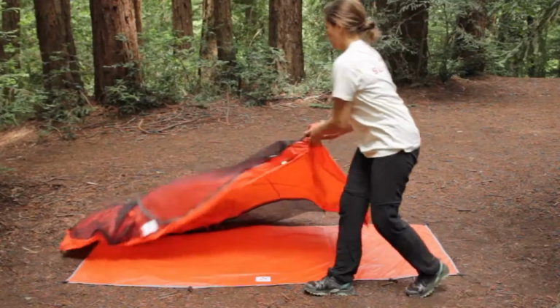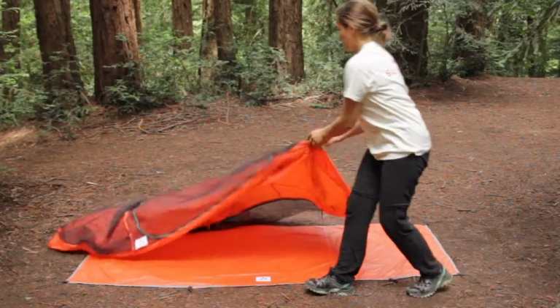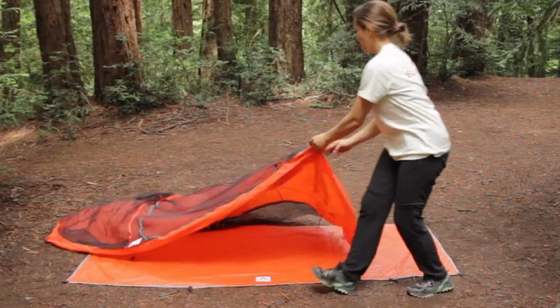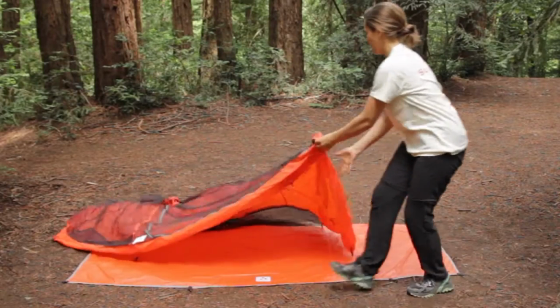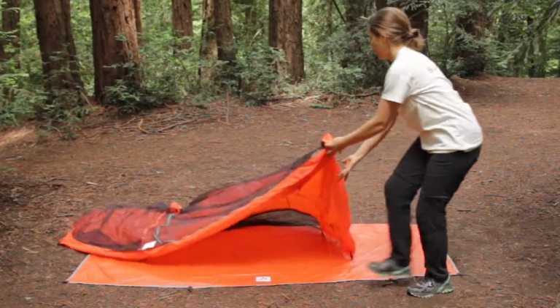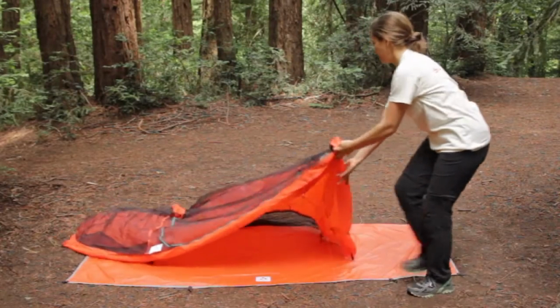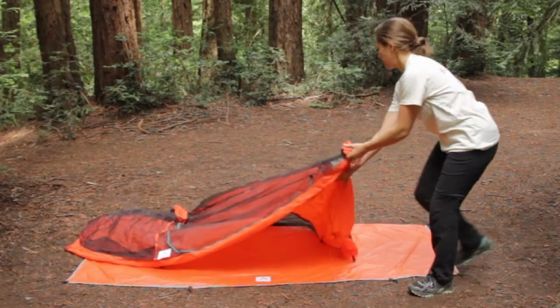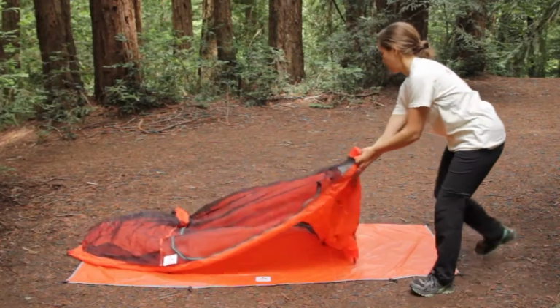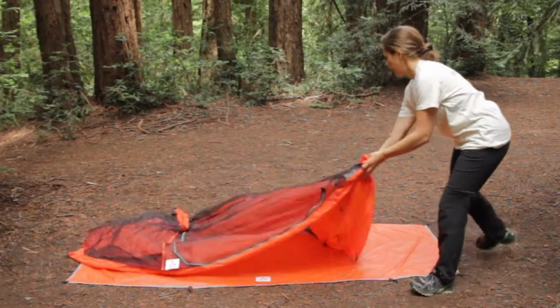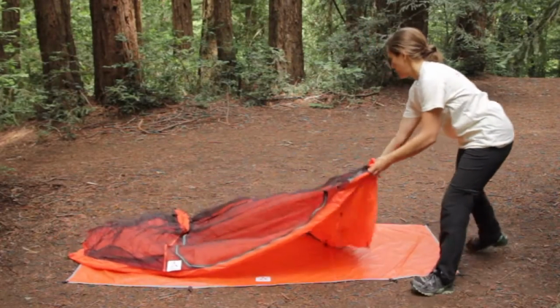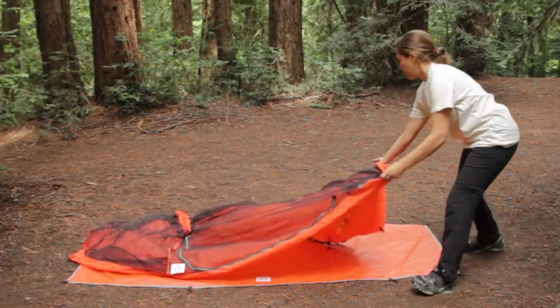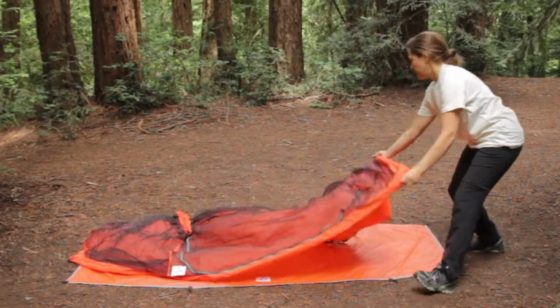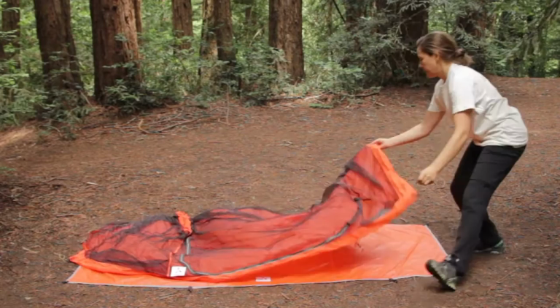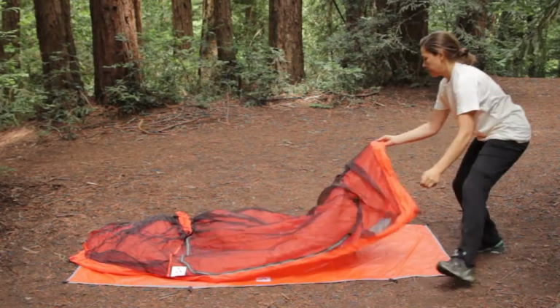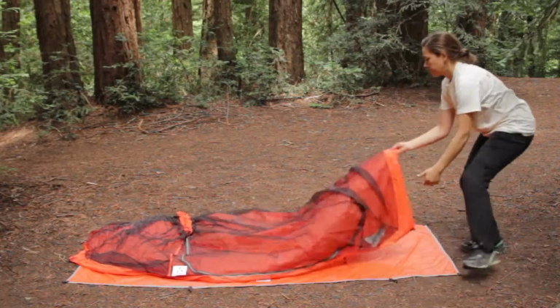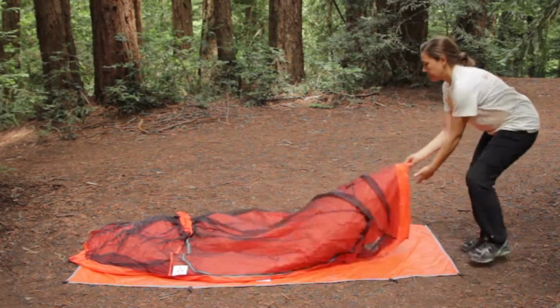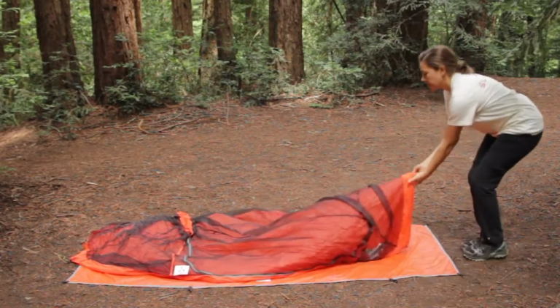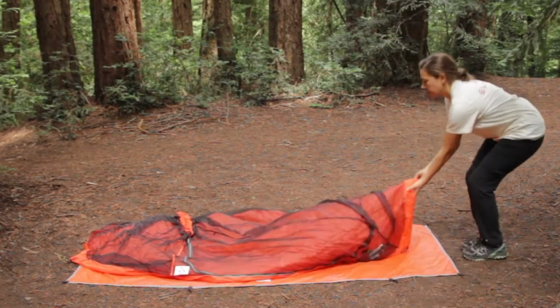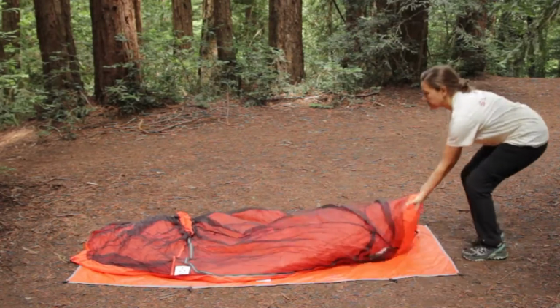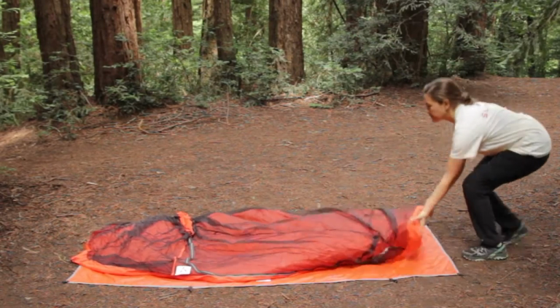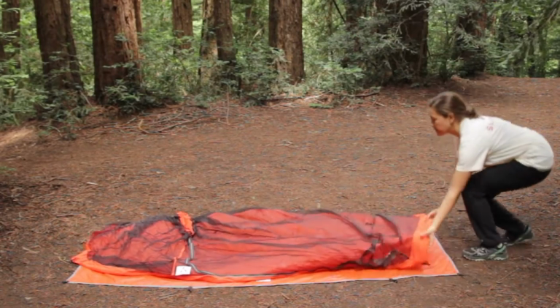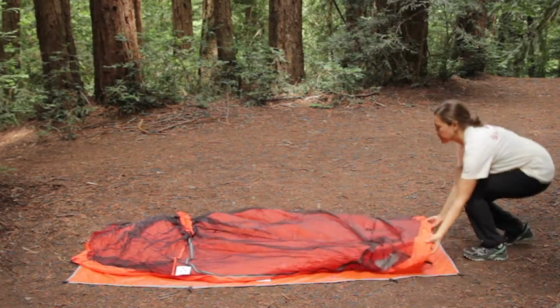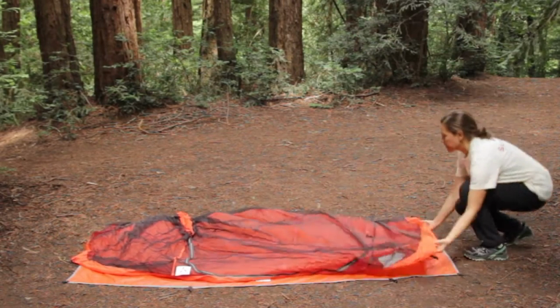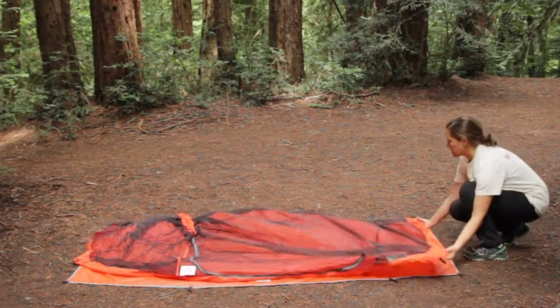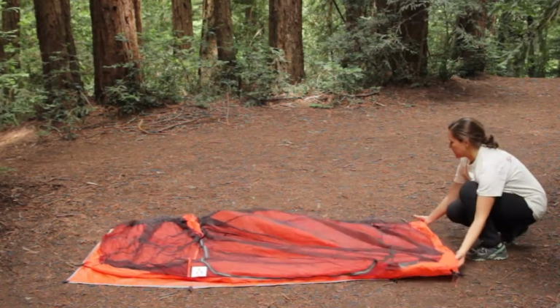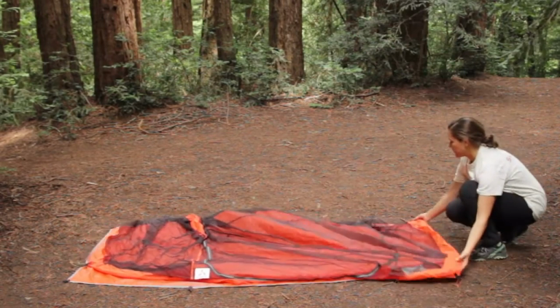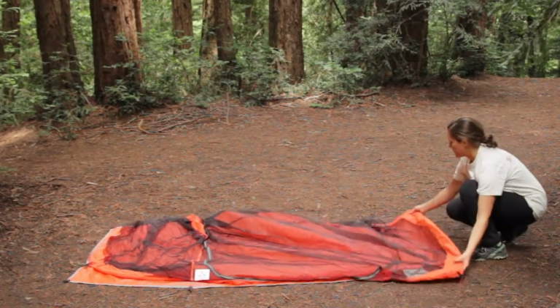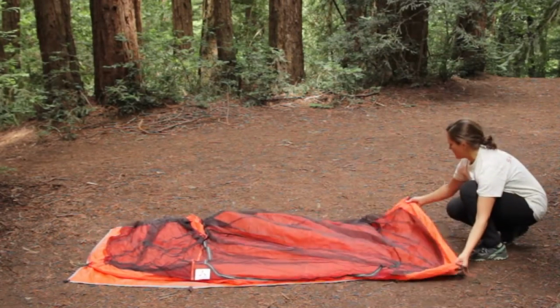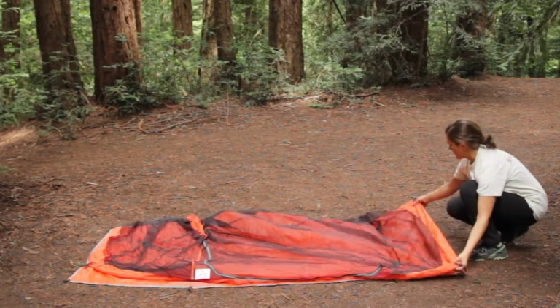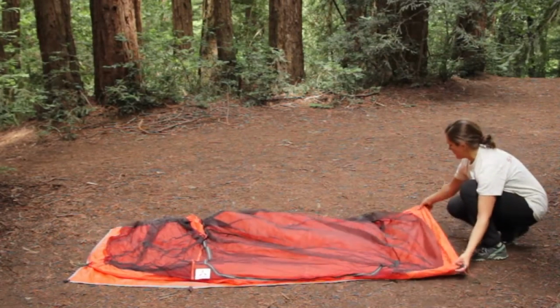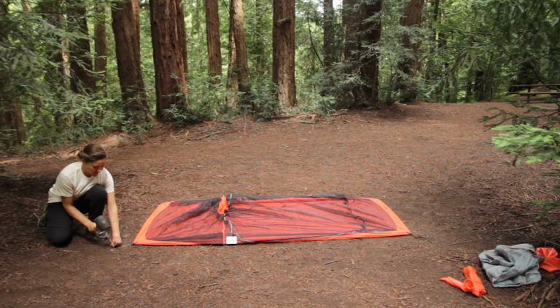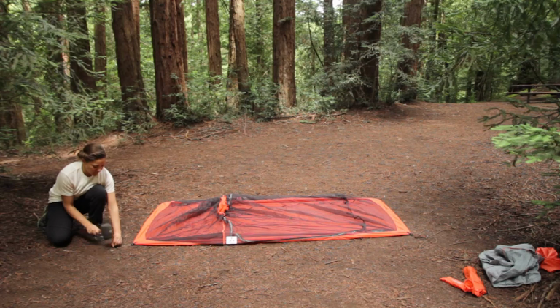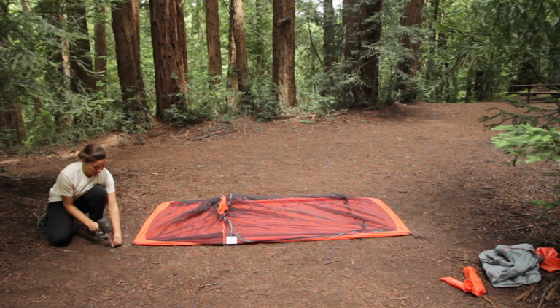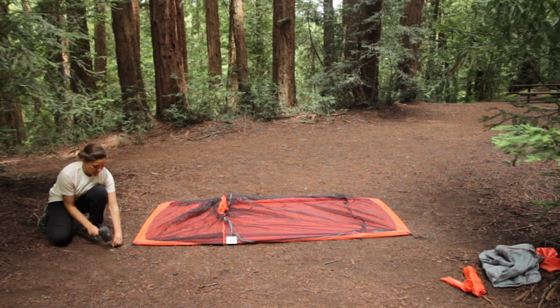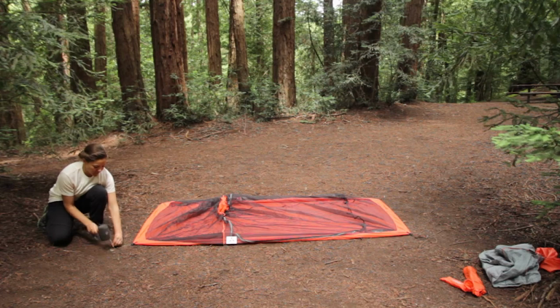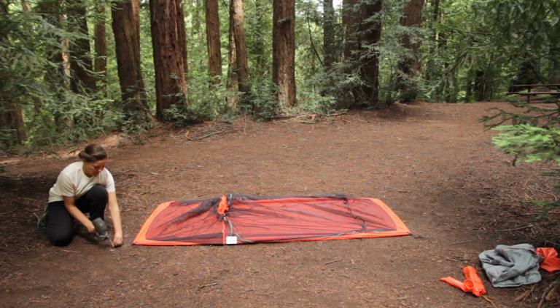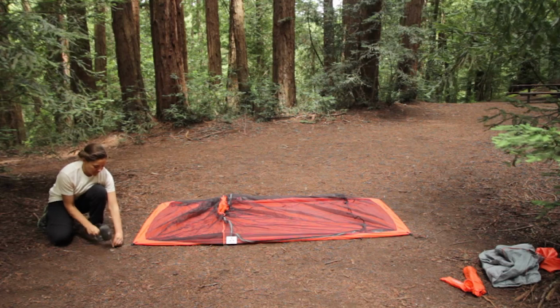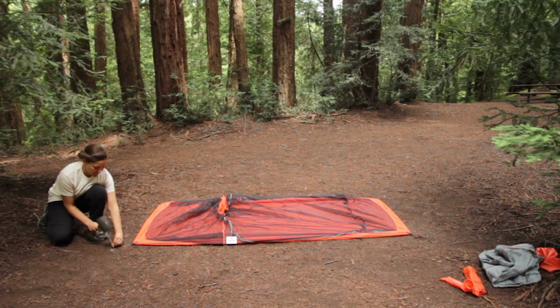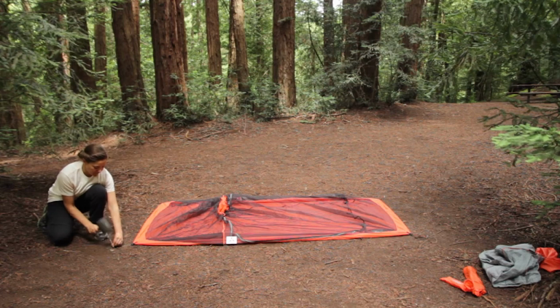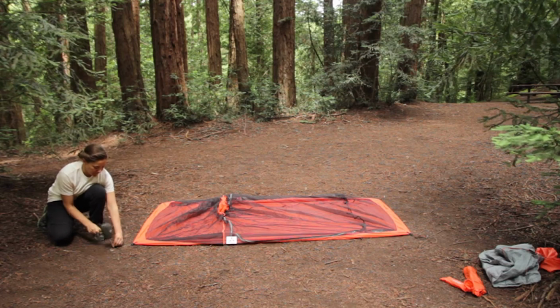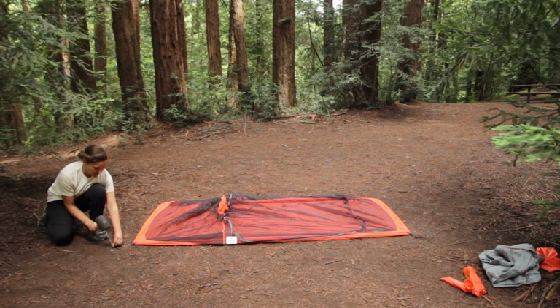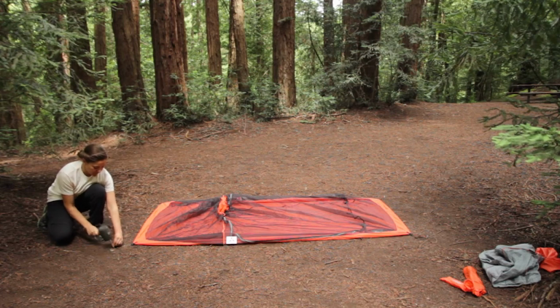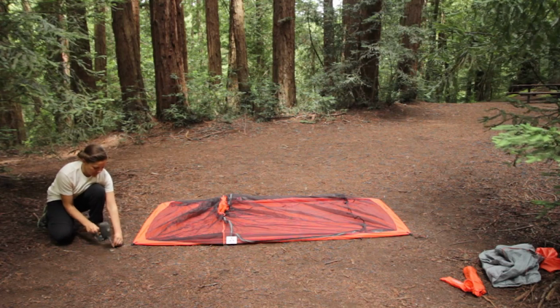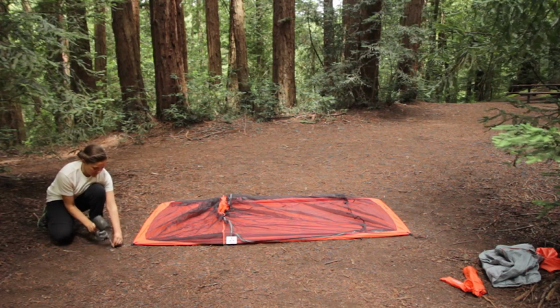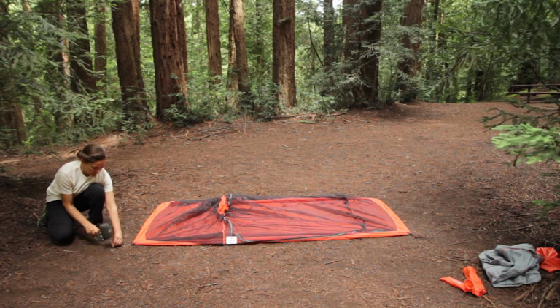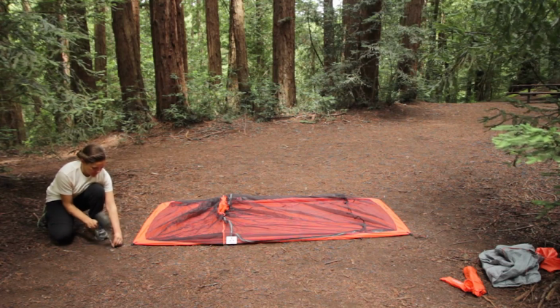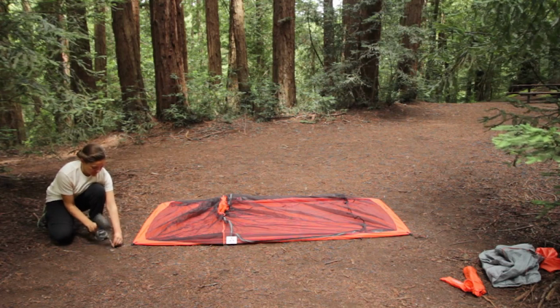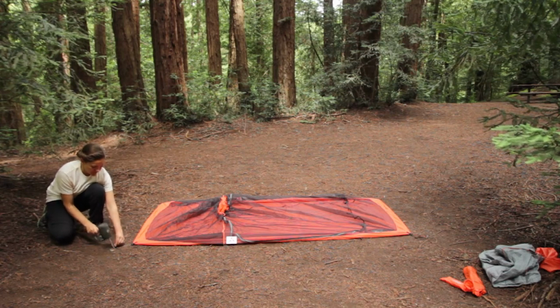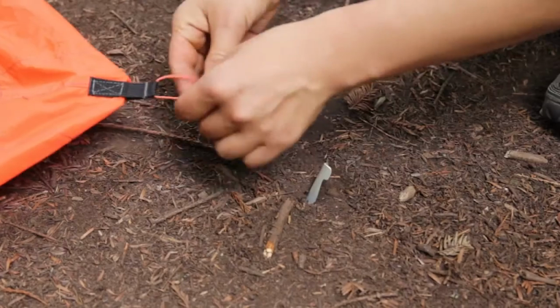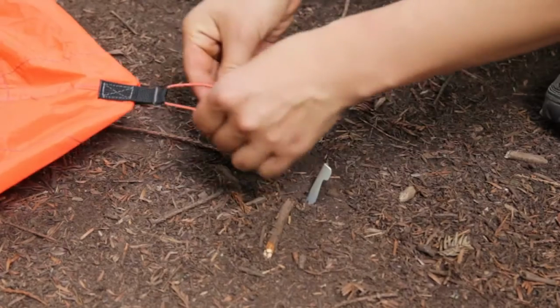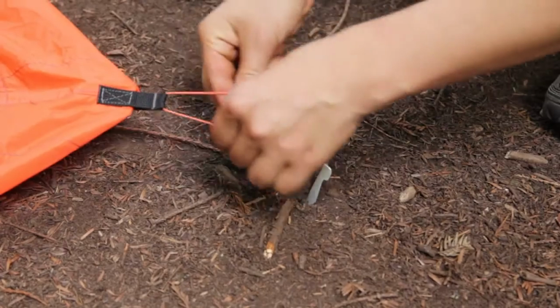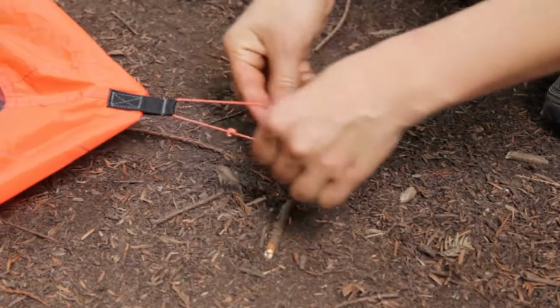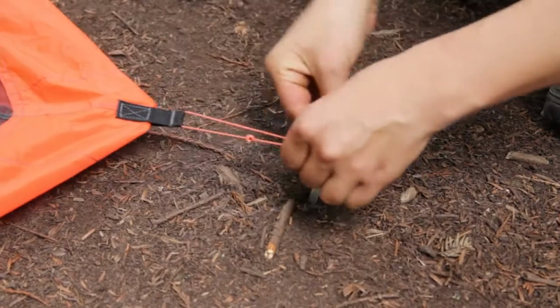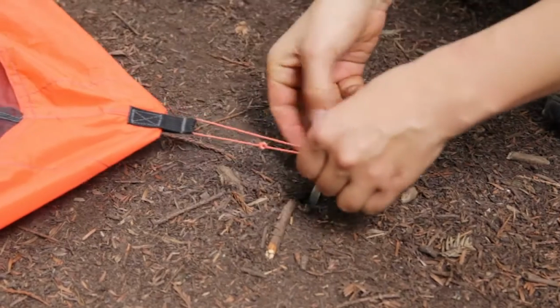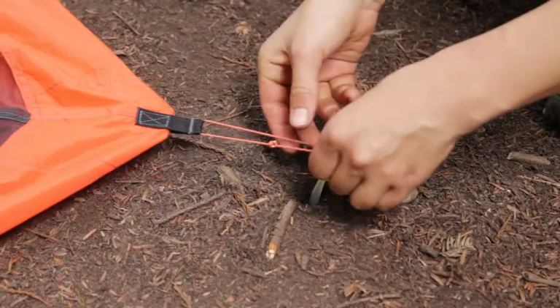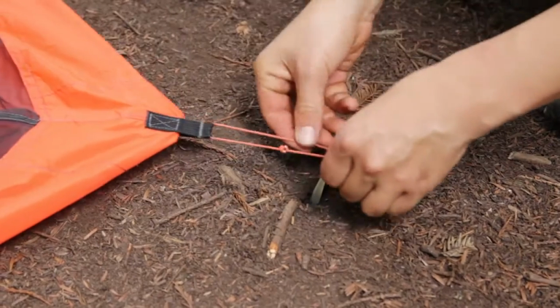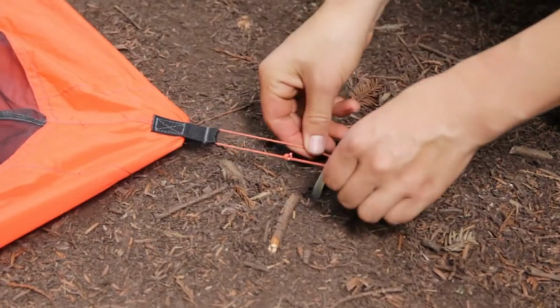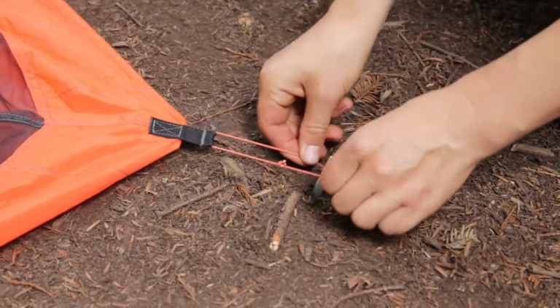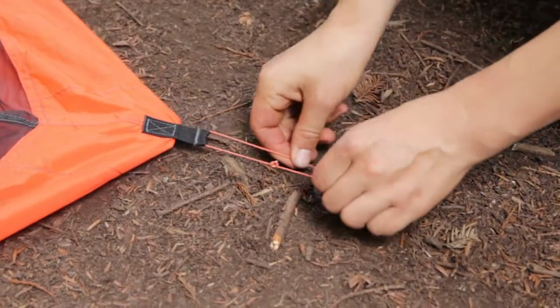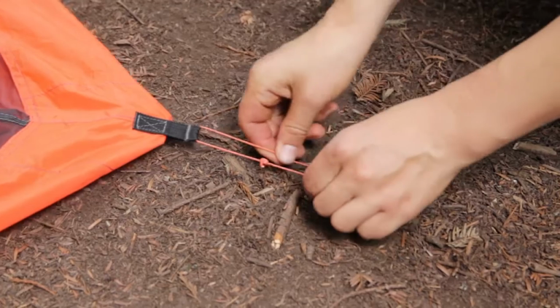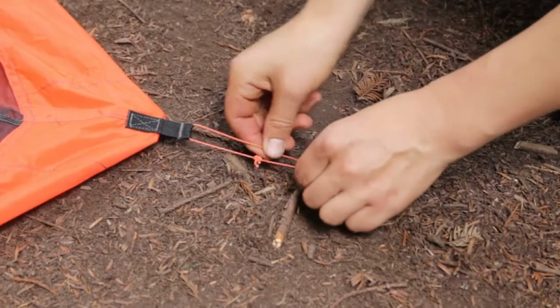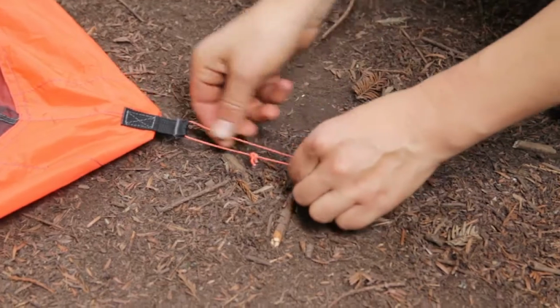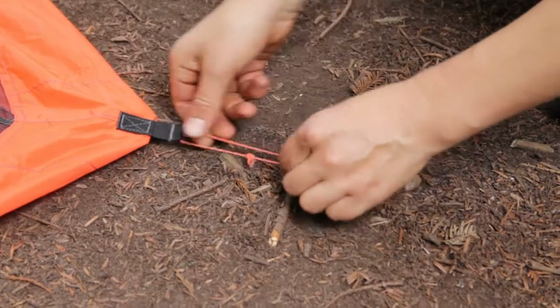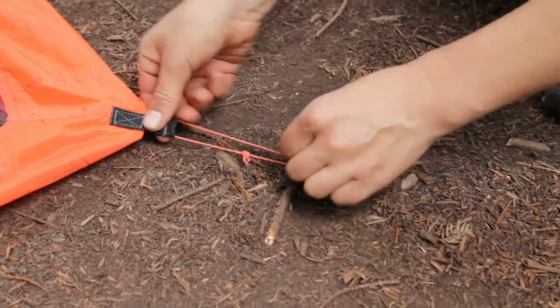First, you will lay out the tent body and stake the corners. Angle the stakes away from the center of the tent body to have a more secure anchor.